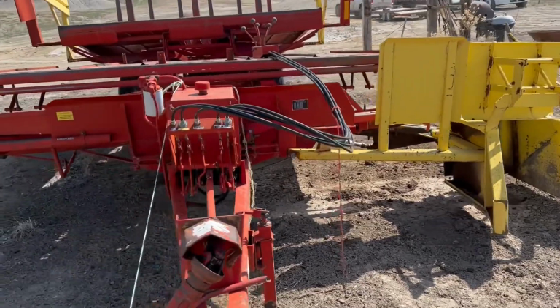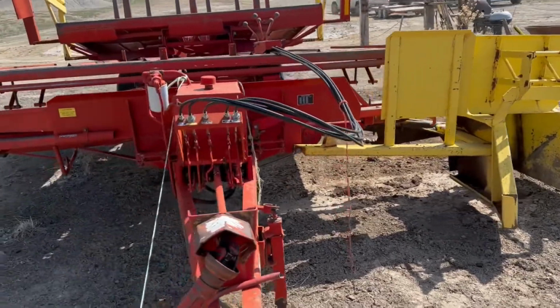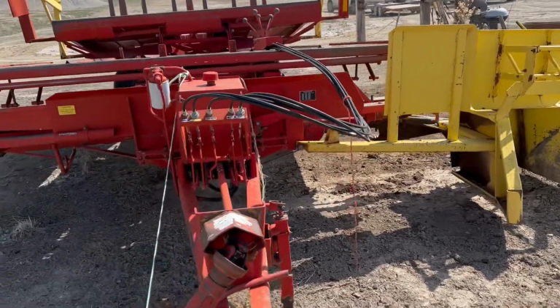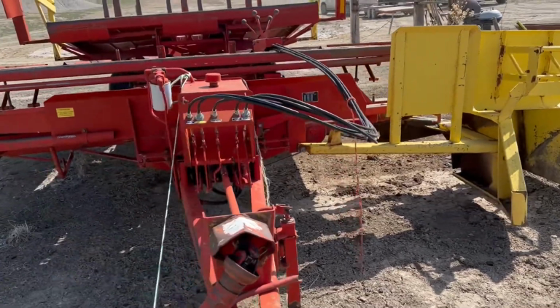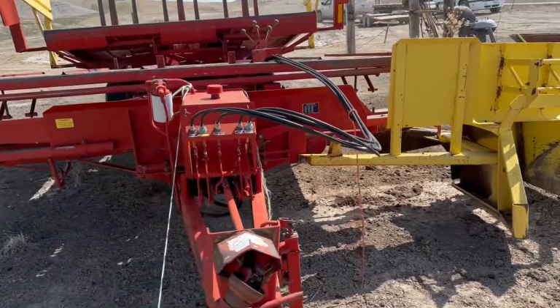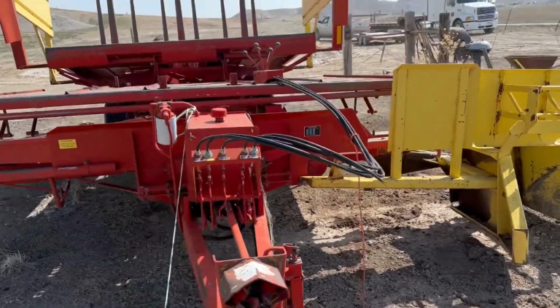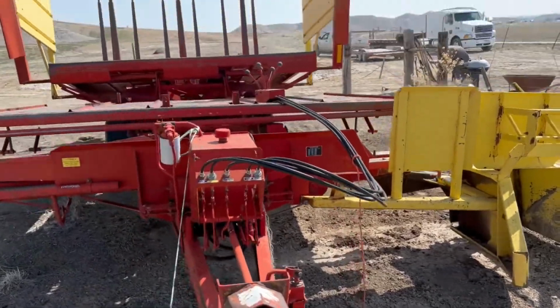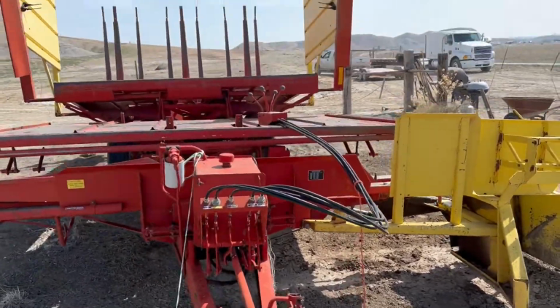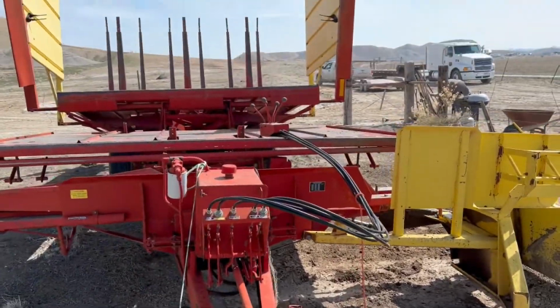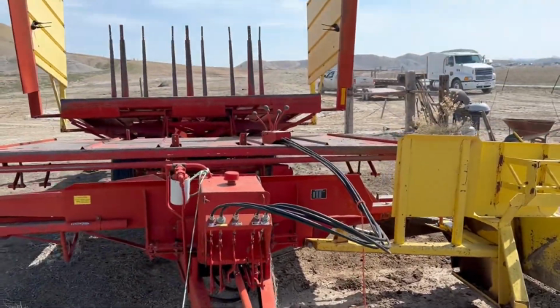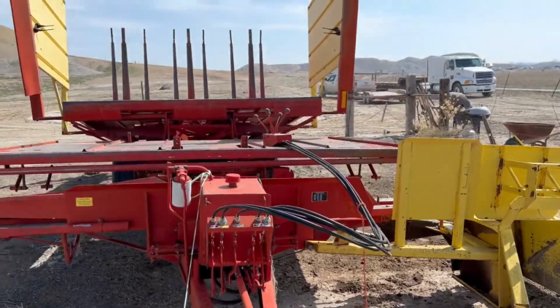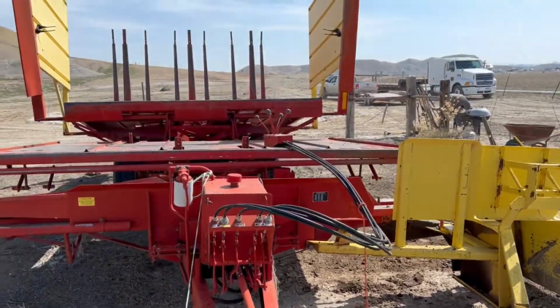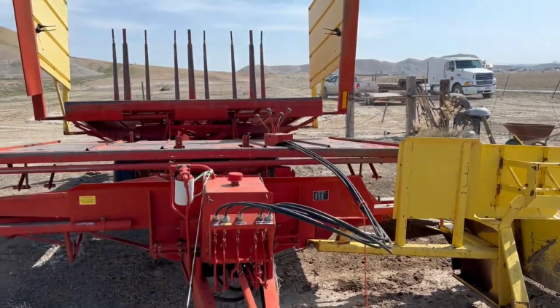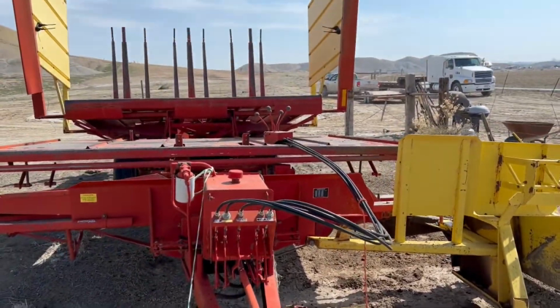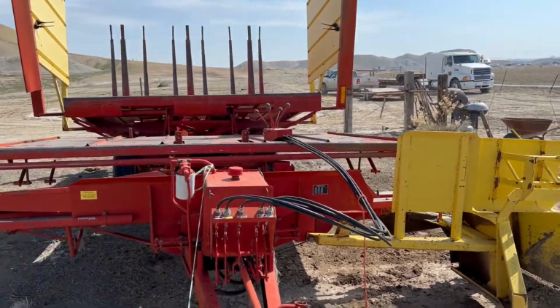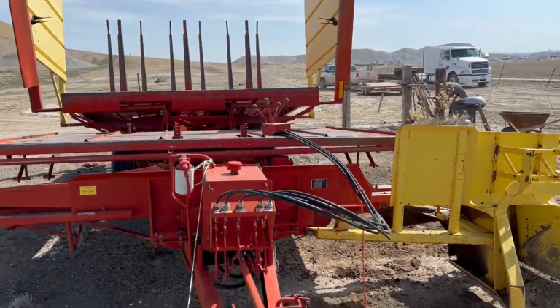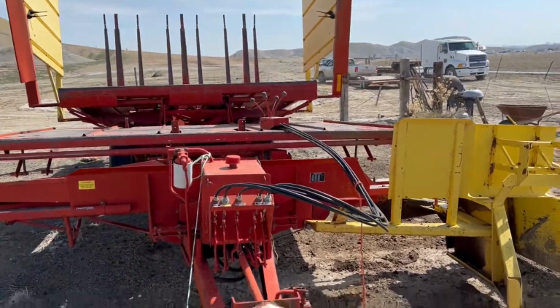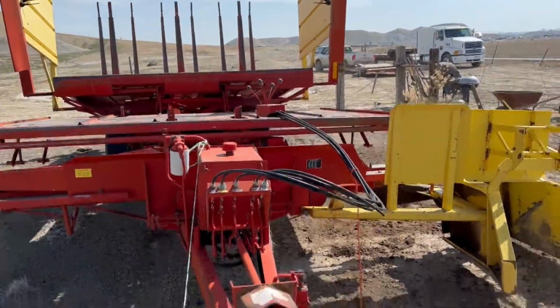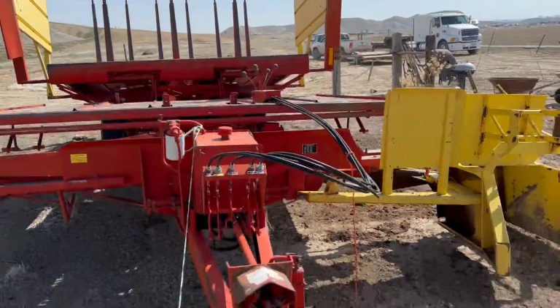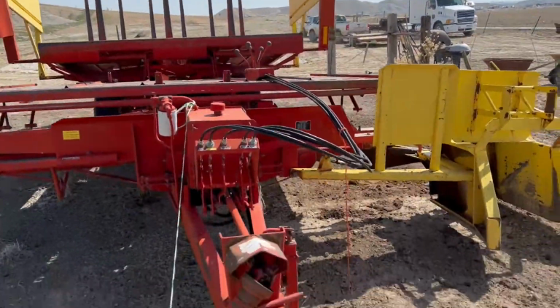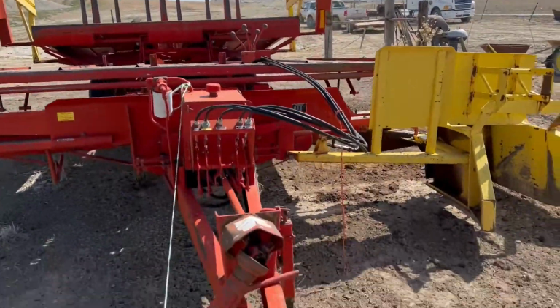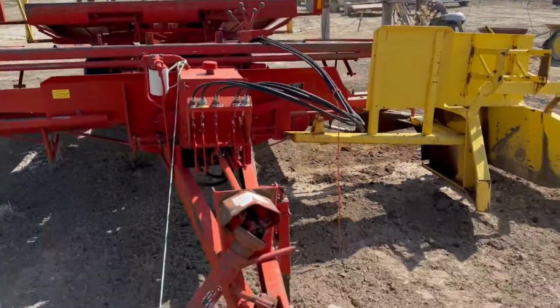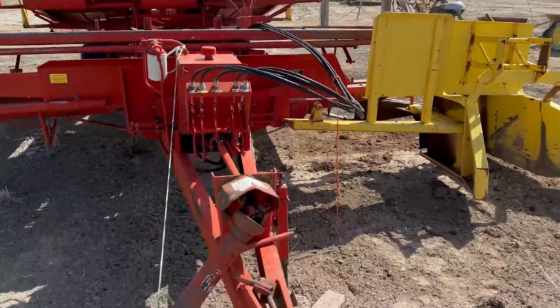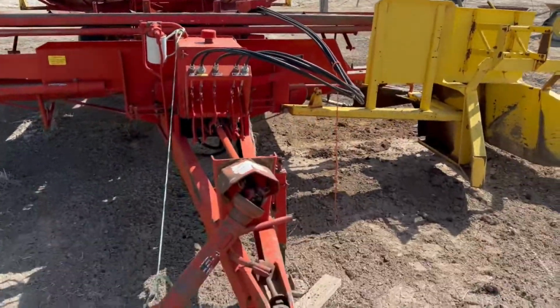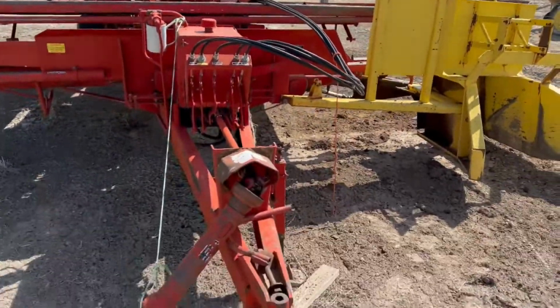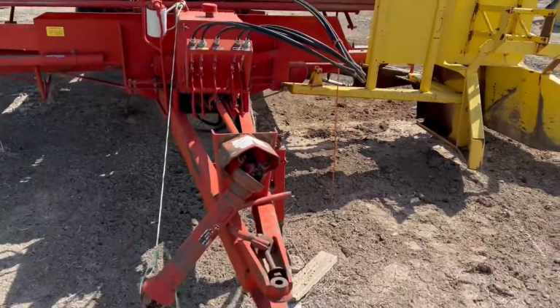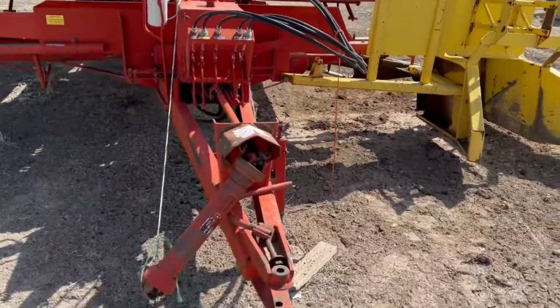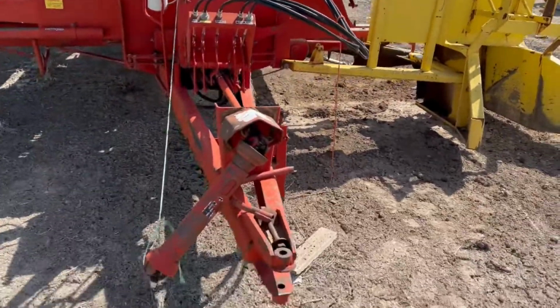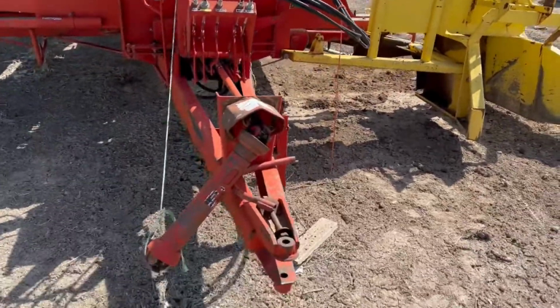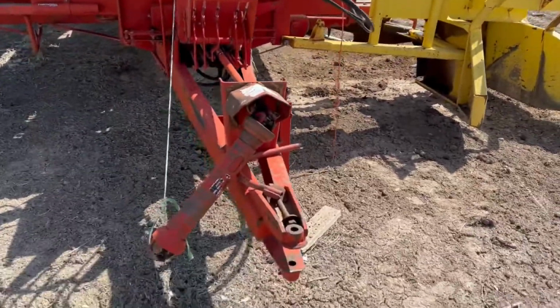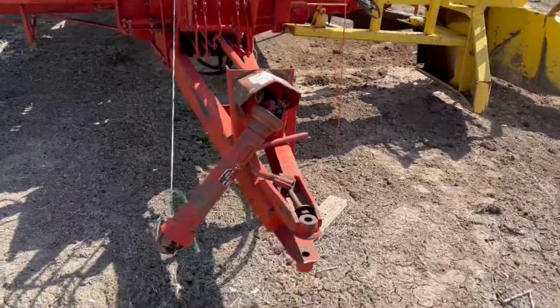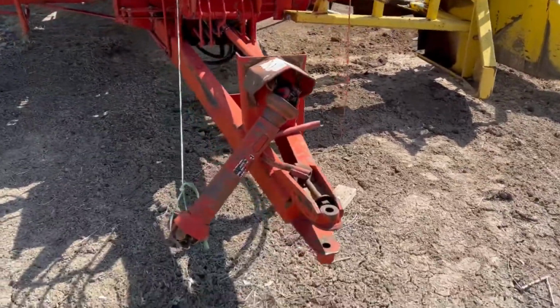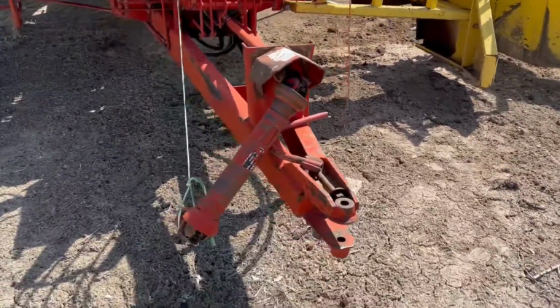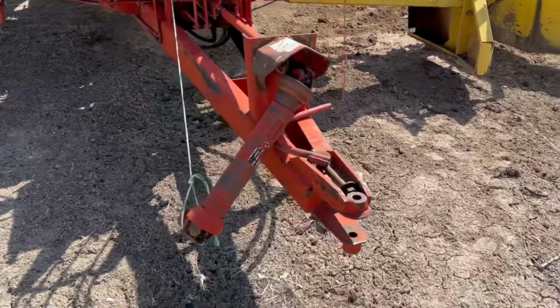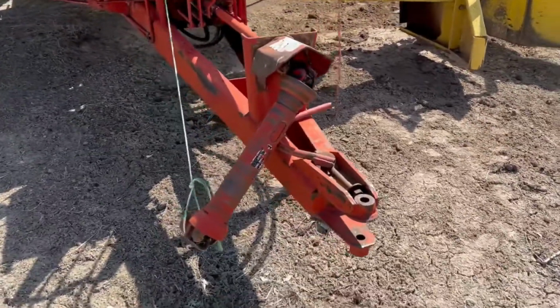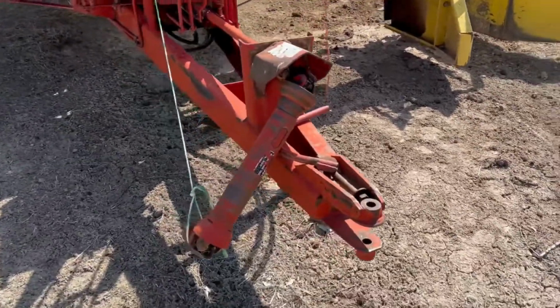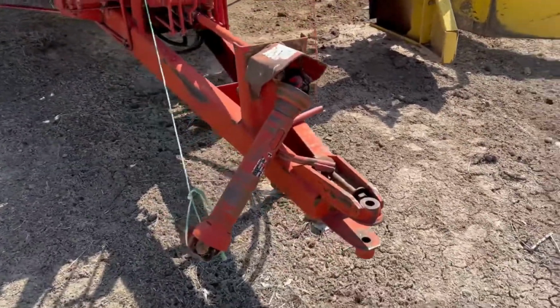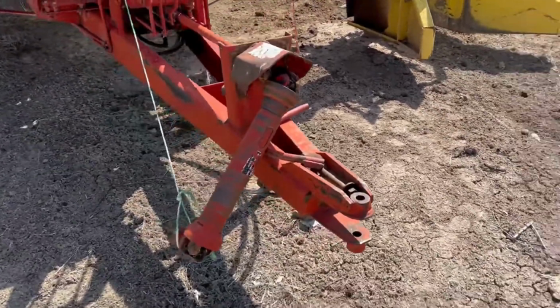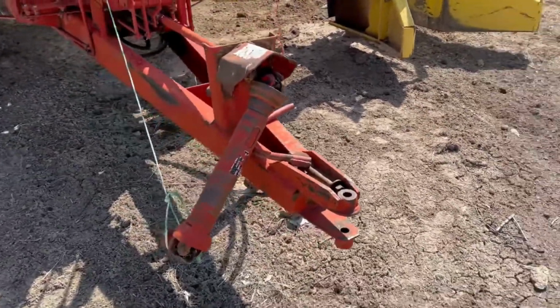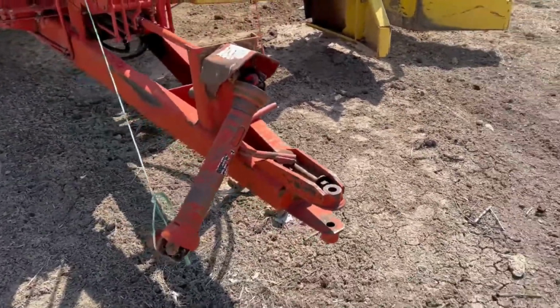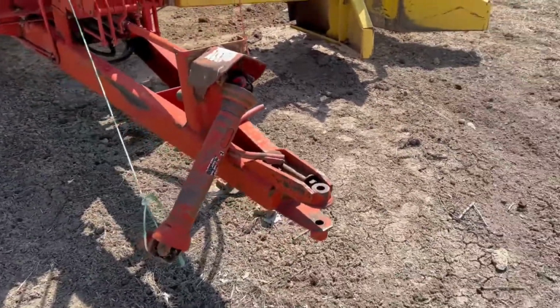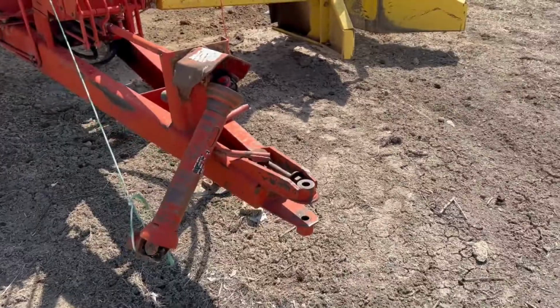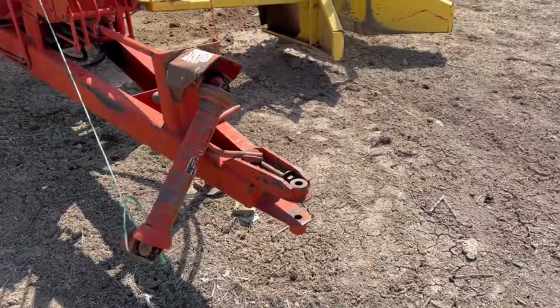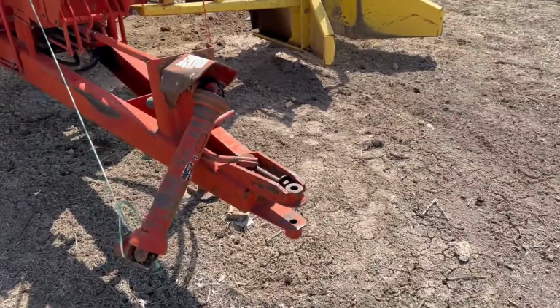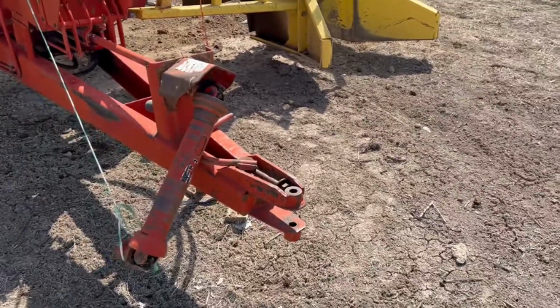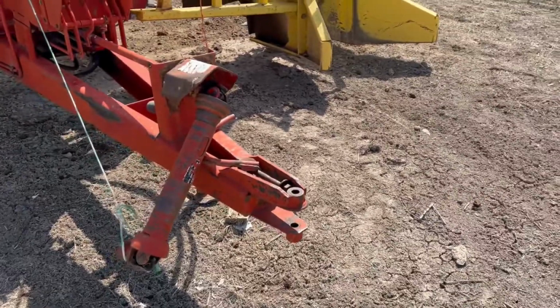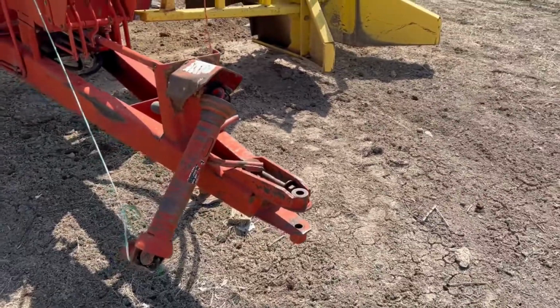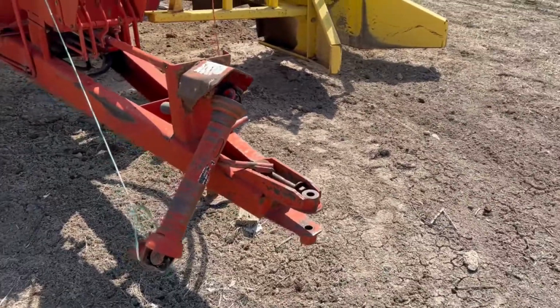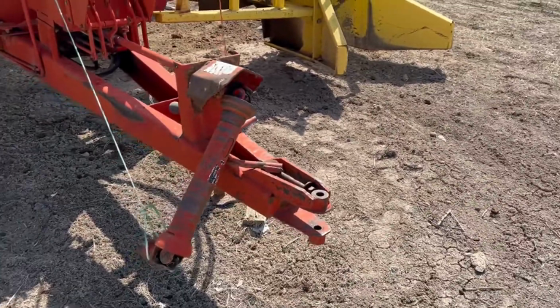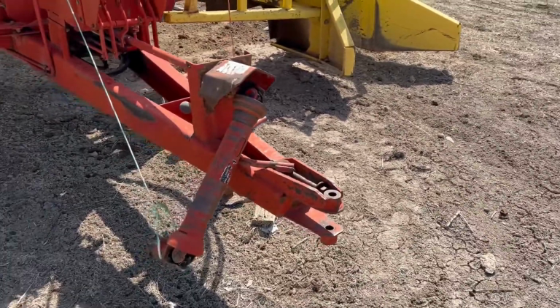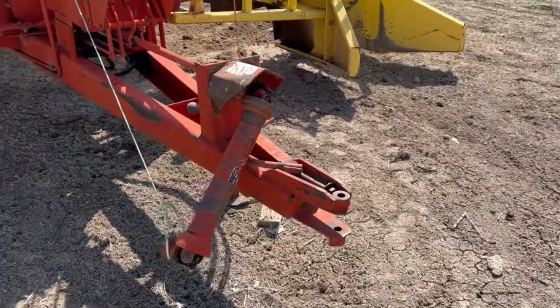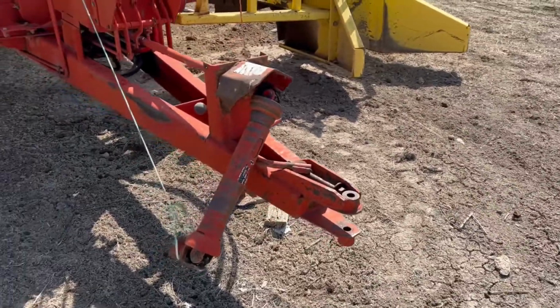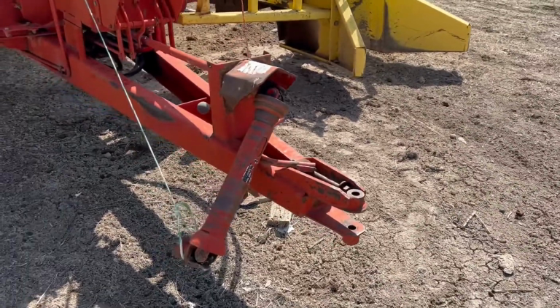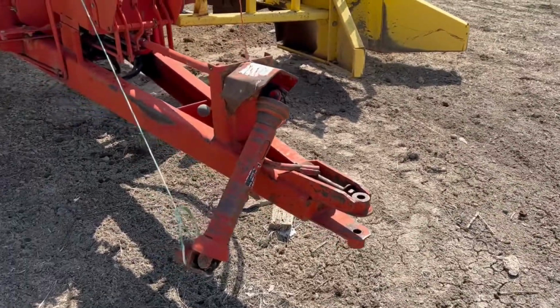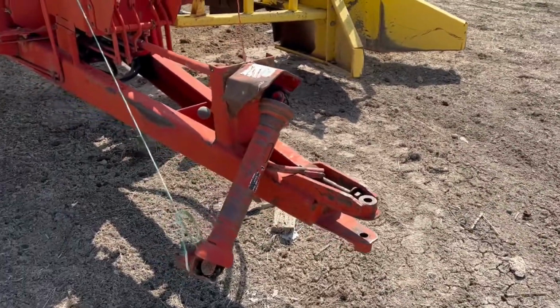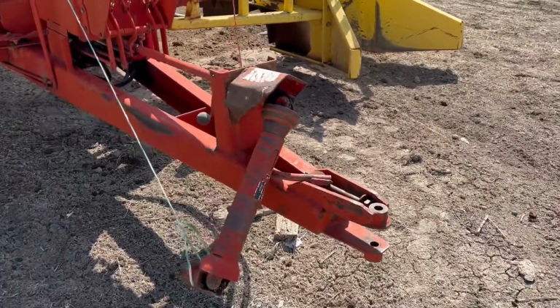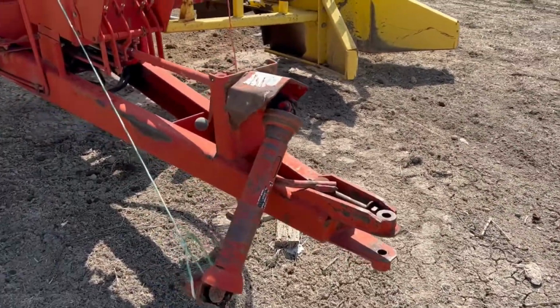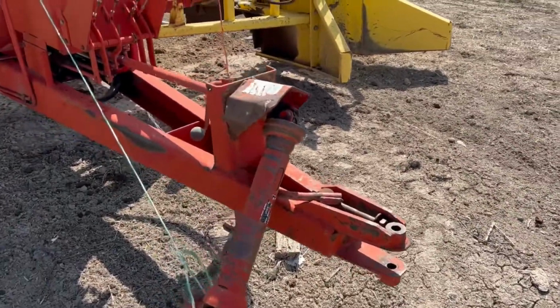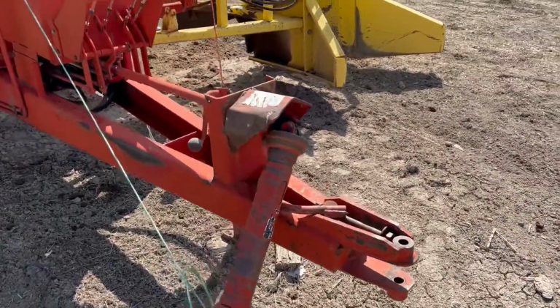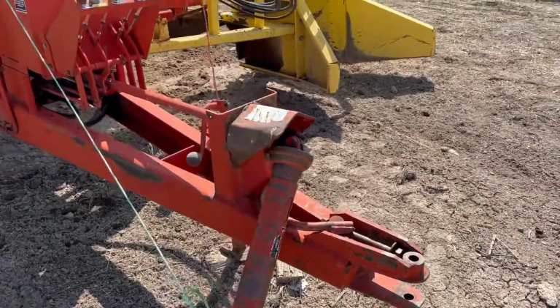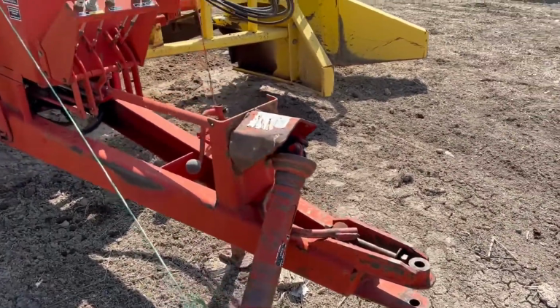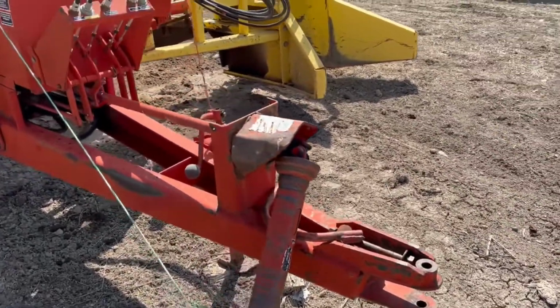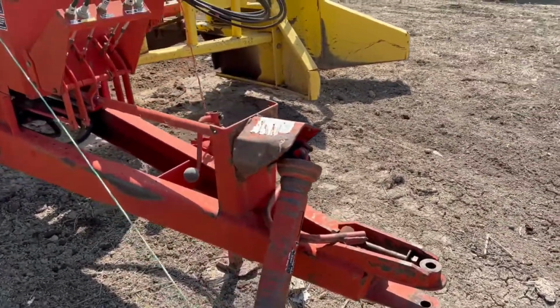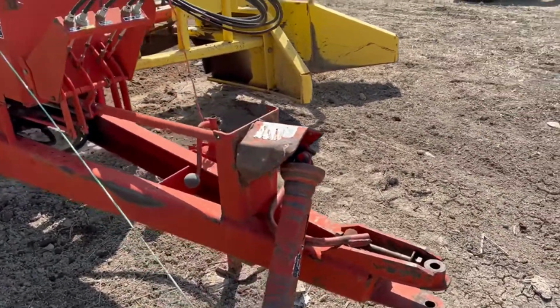We do have the cab remote for you — you can see it right there. And so this would make someone a nice little bale wagon if you needed it on your farm.